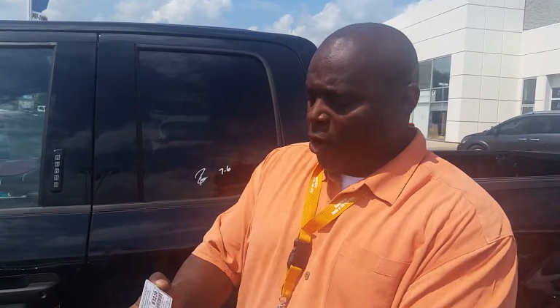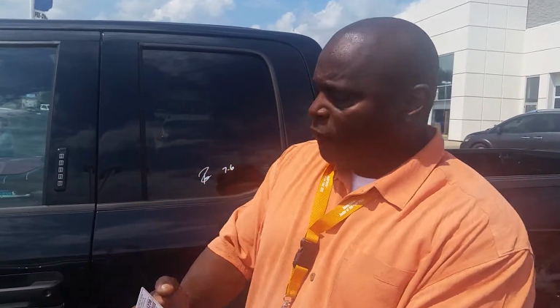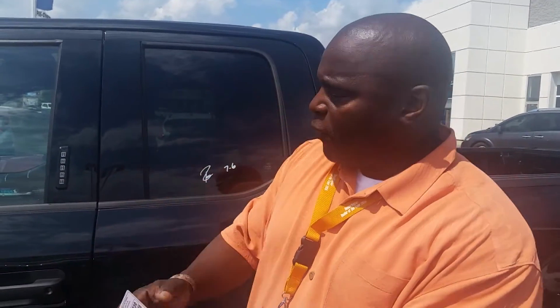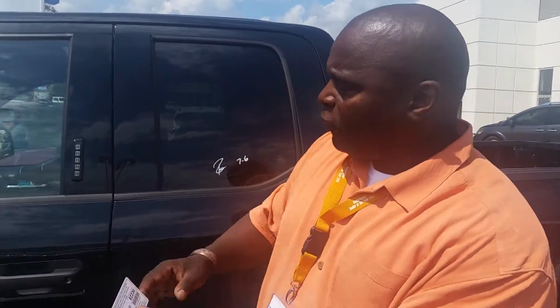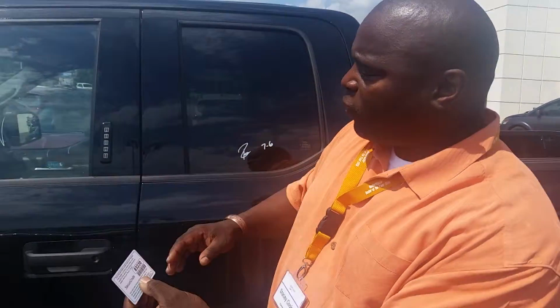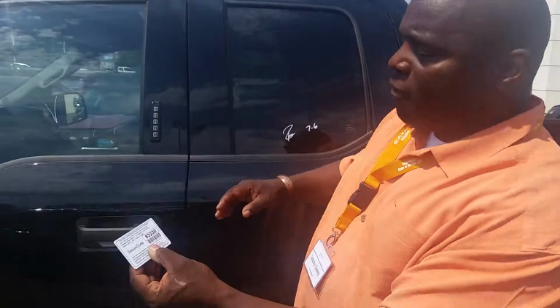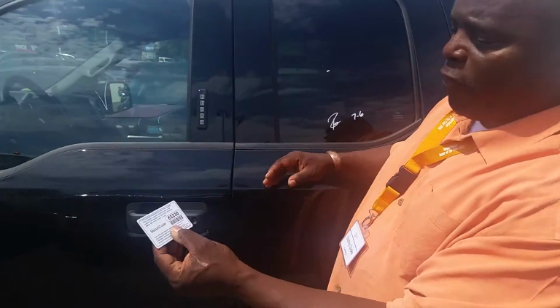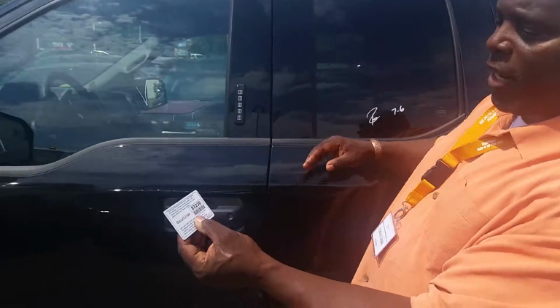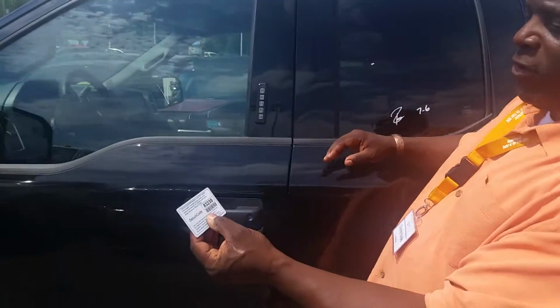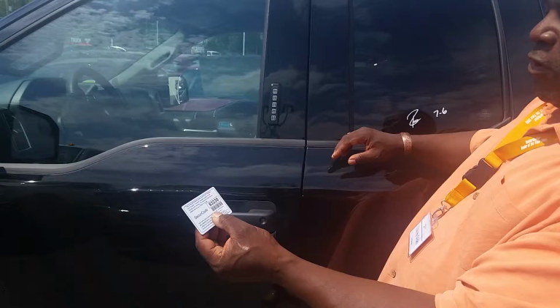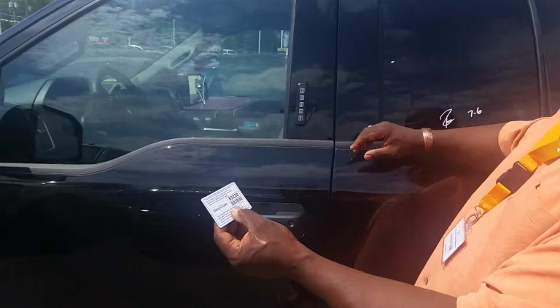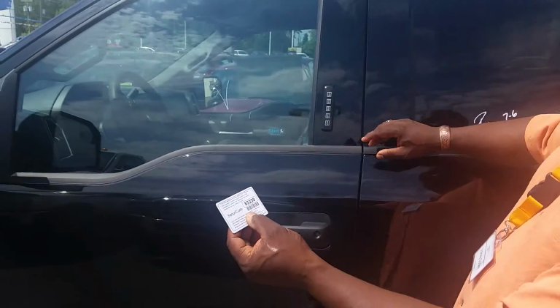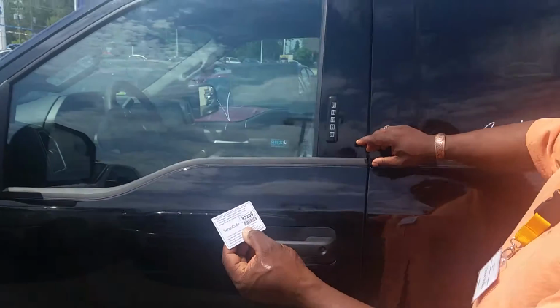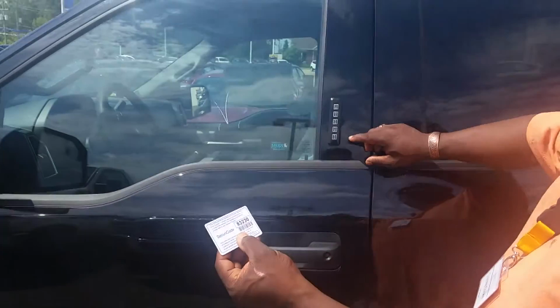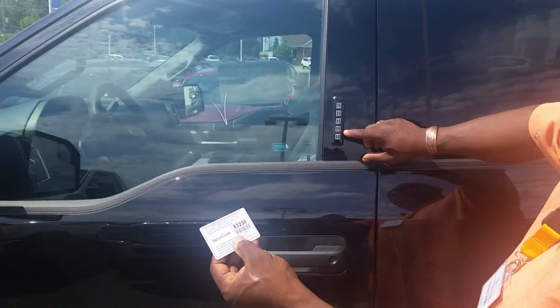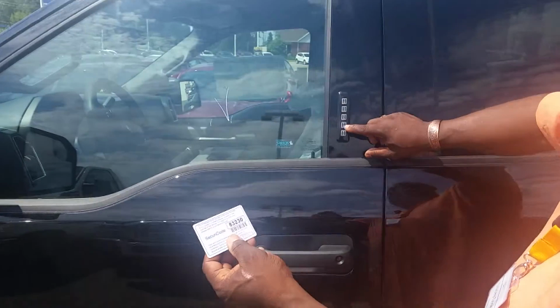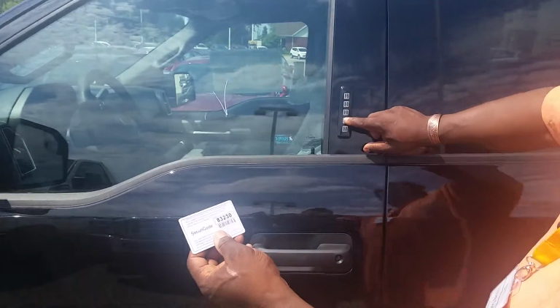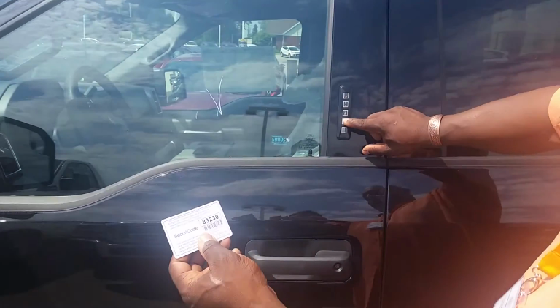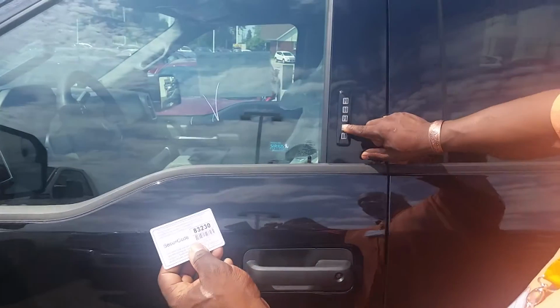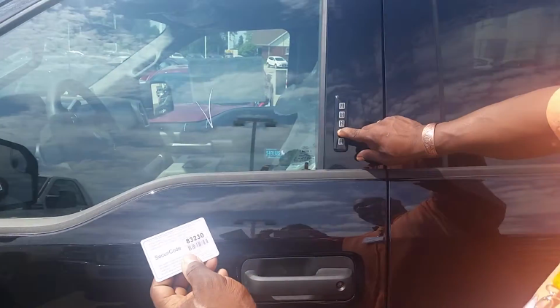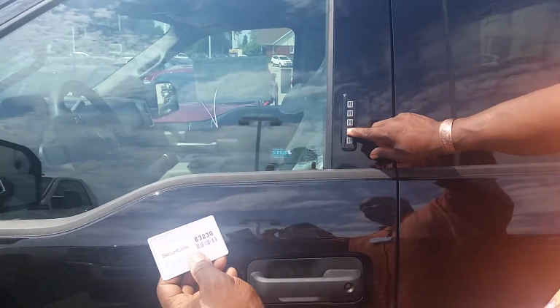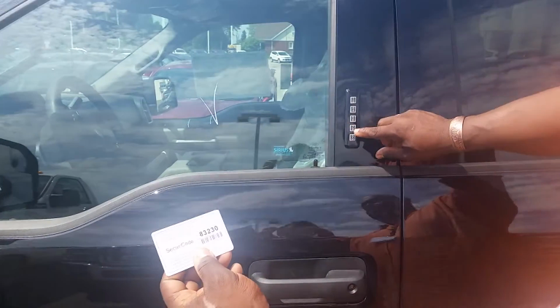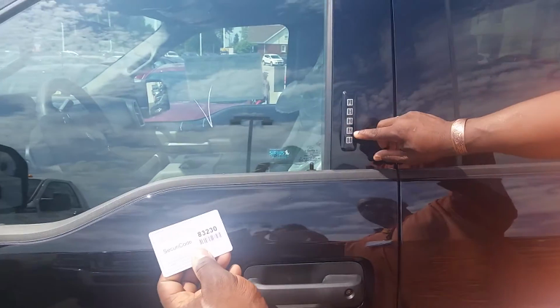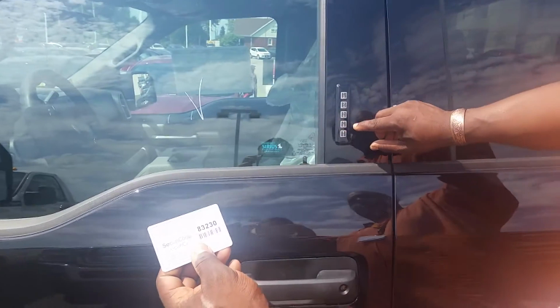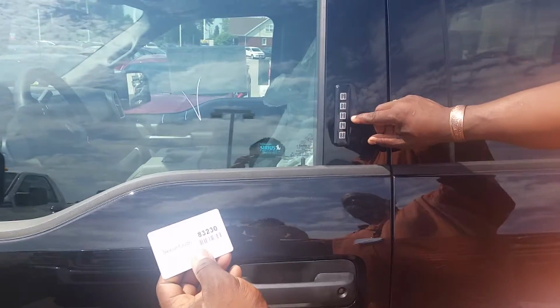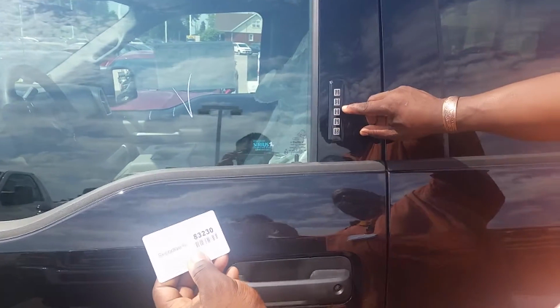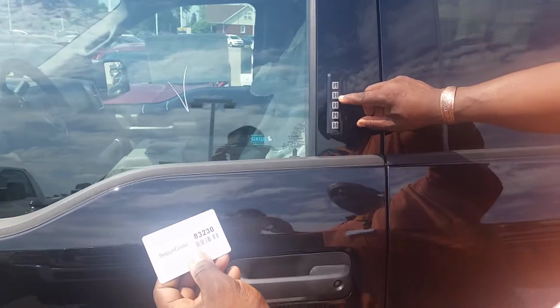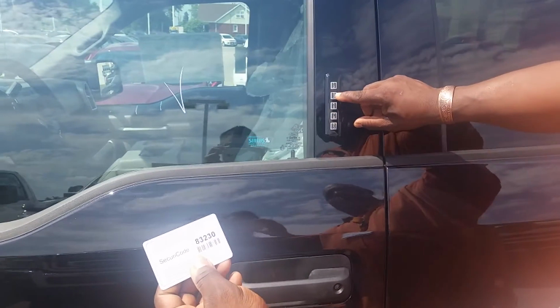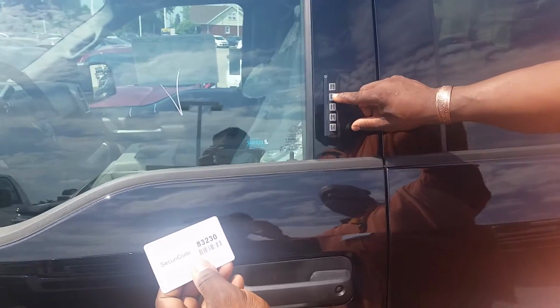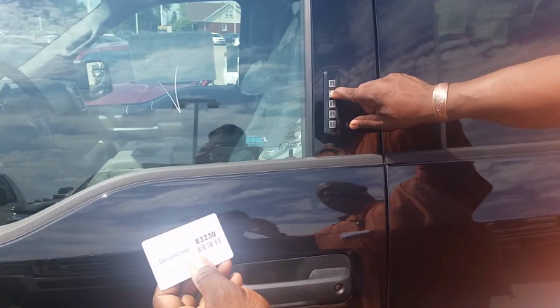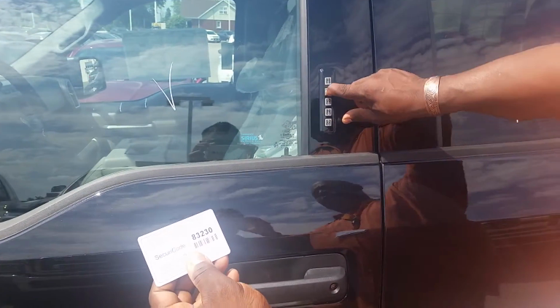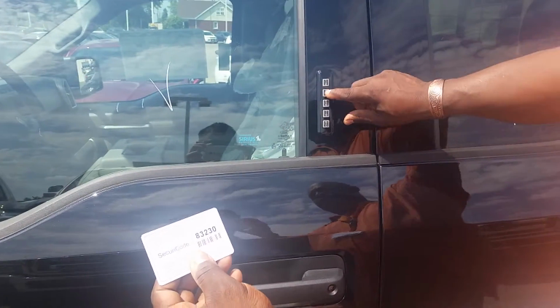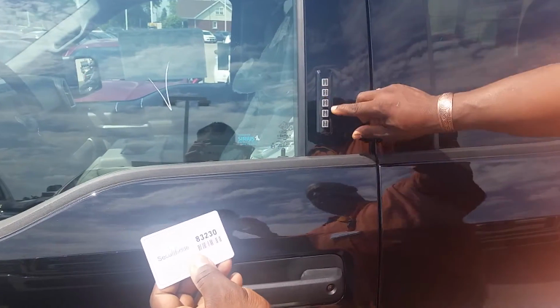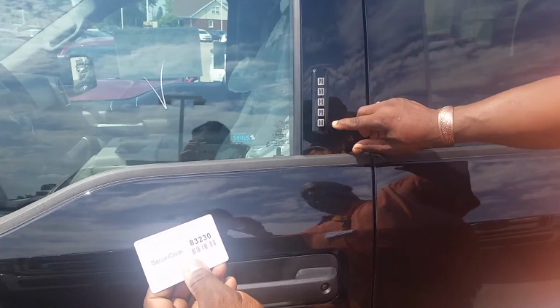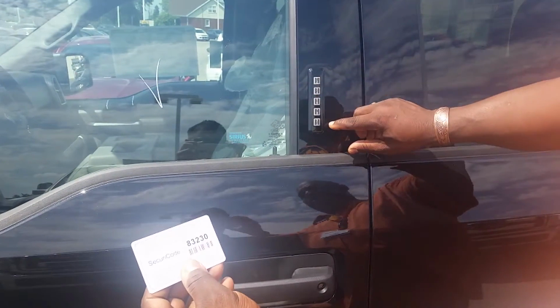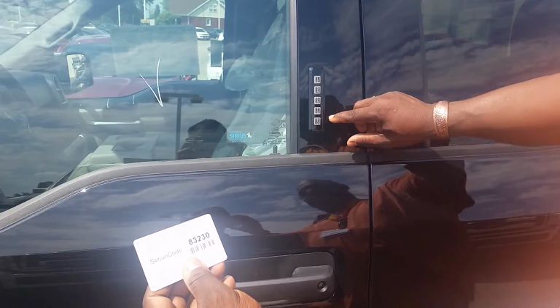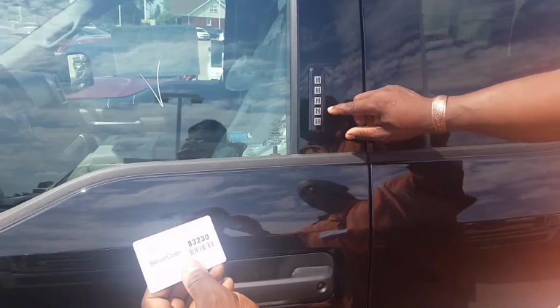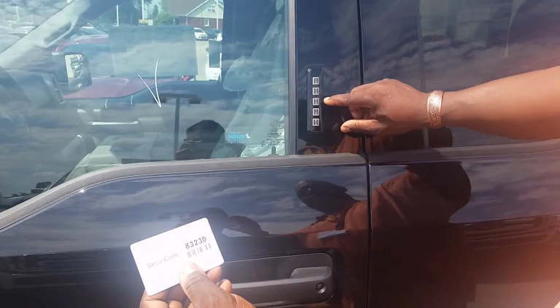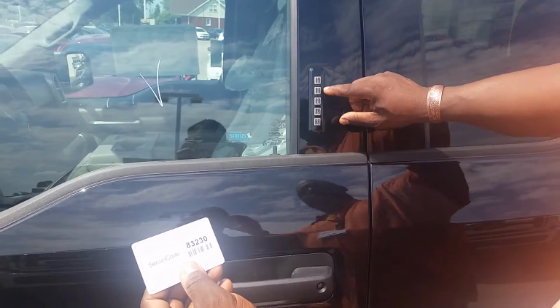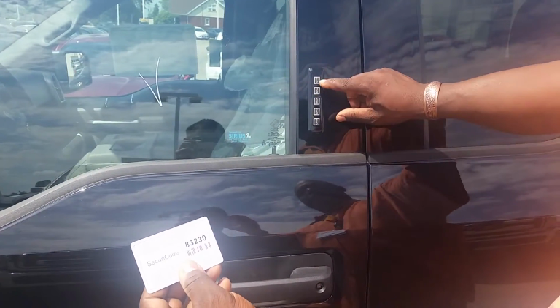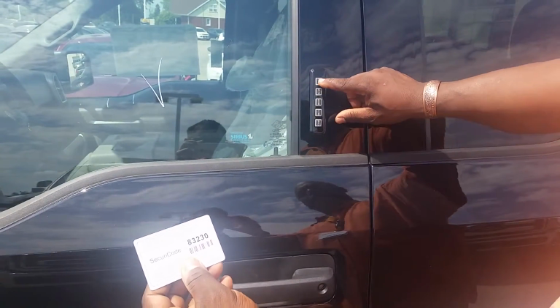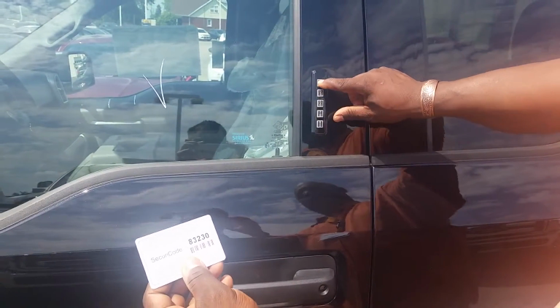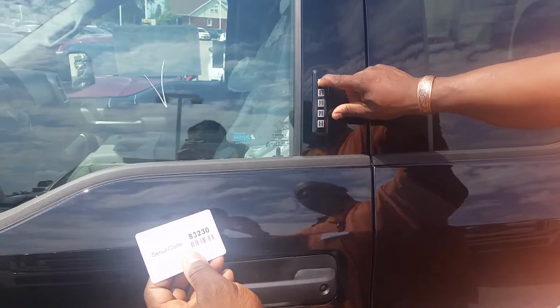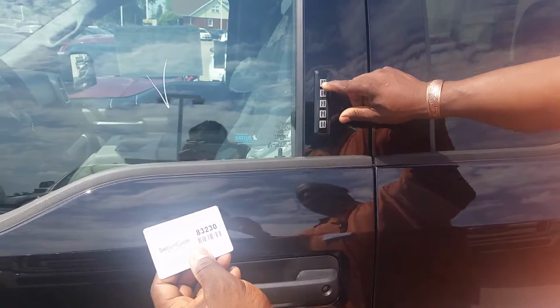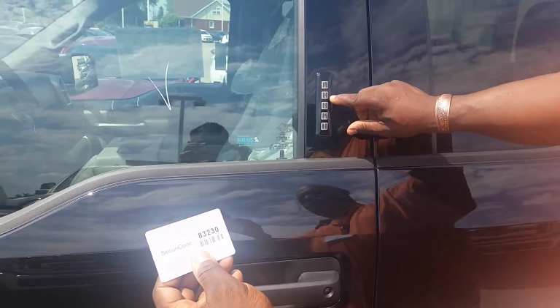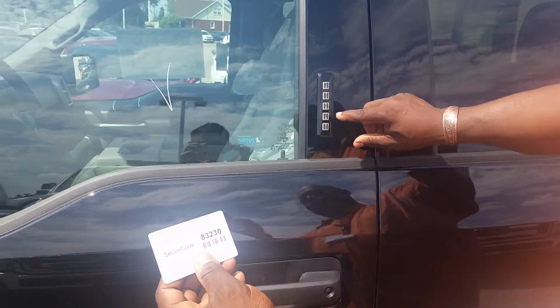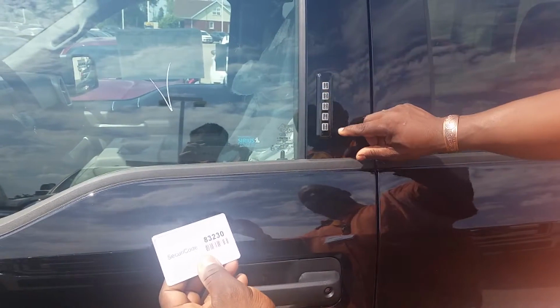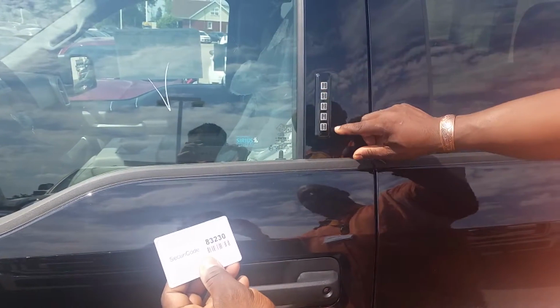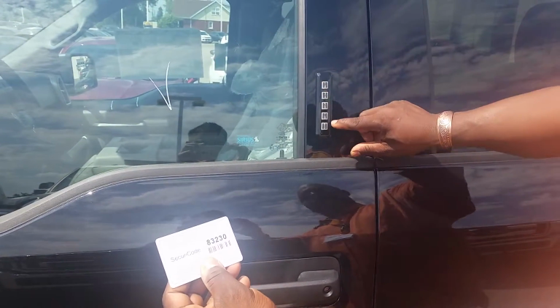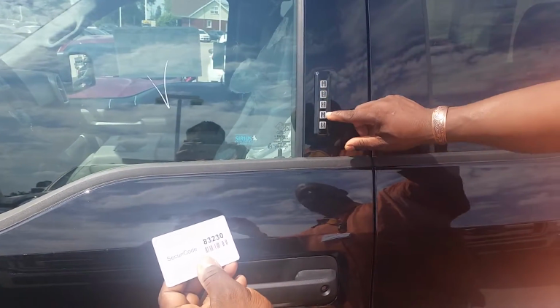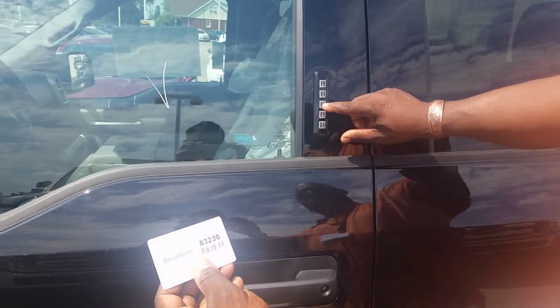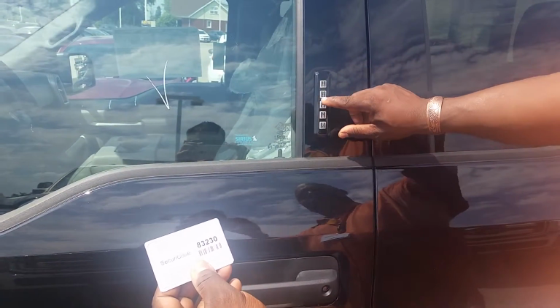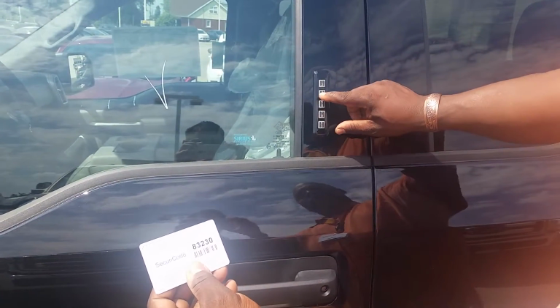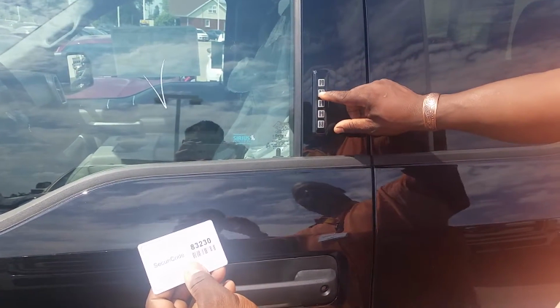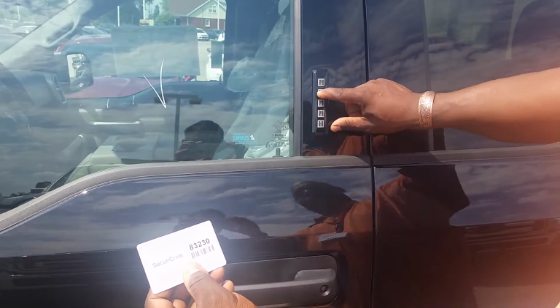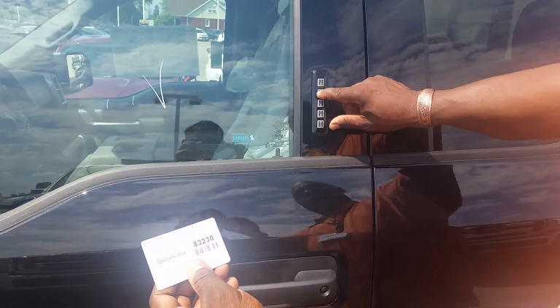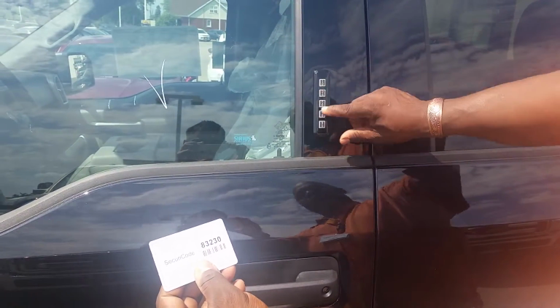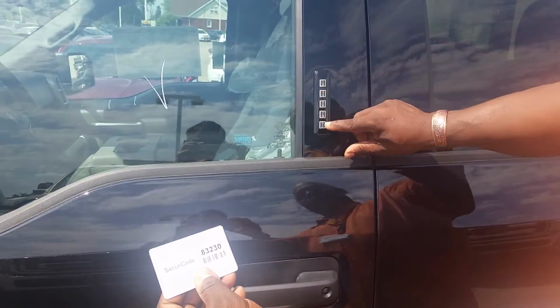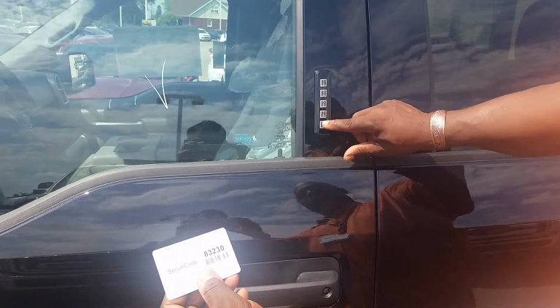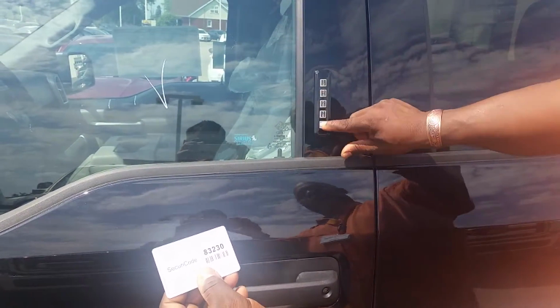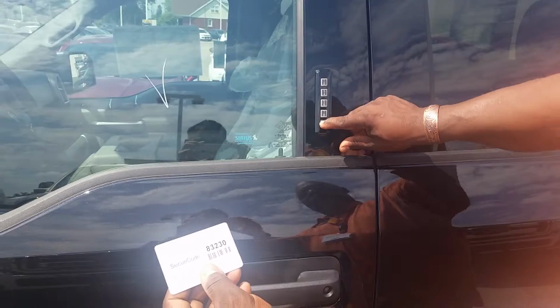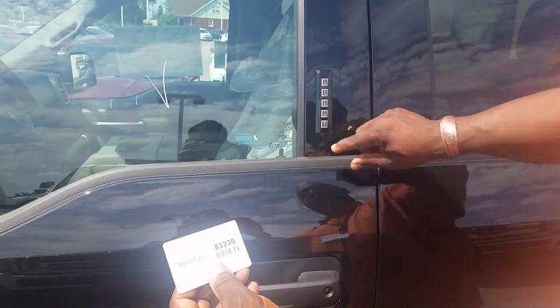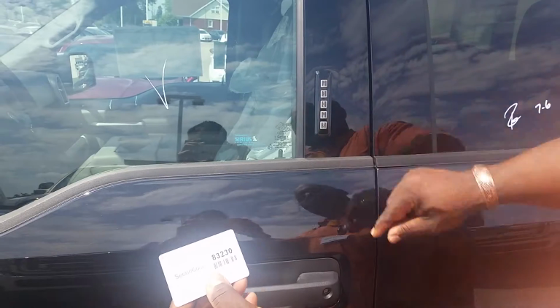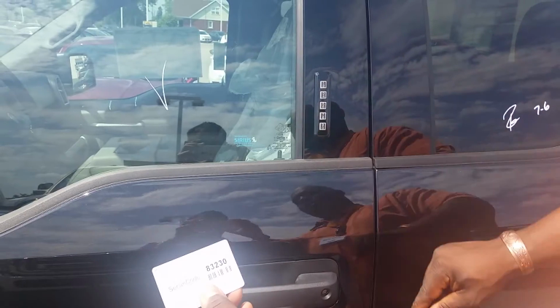So first off, what I do — I go eight, three, two, three, zero. That's the factory key code you enter to get into programming mode.